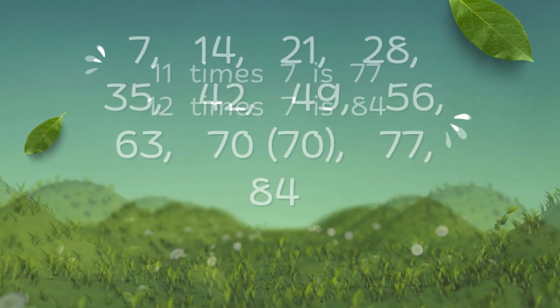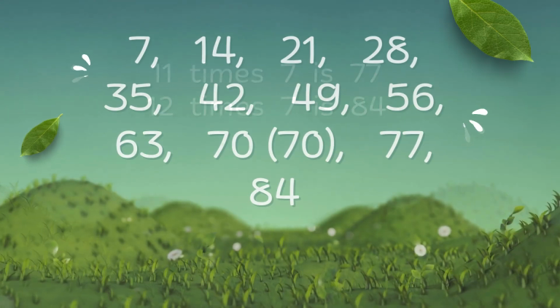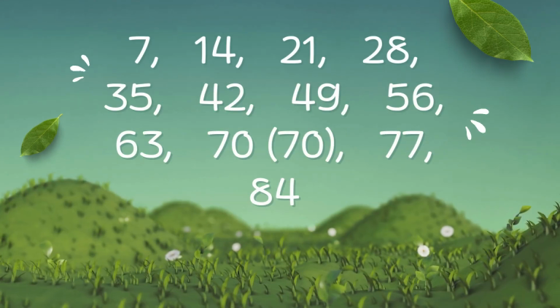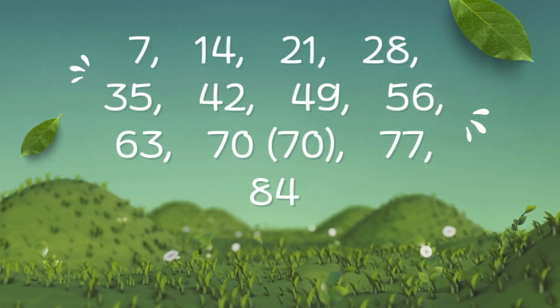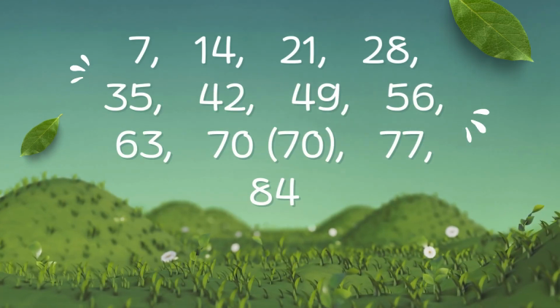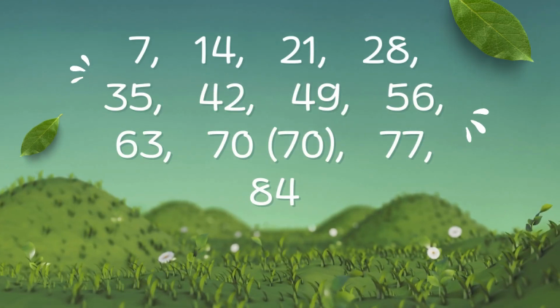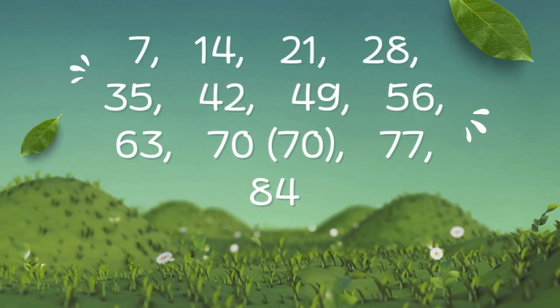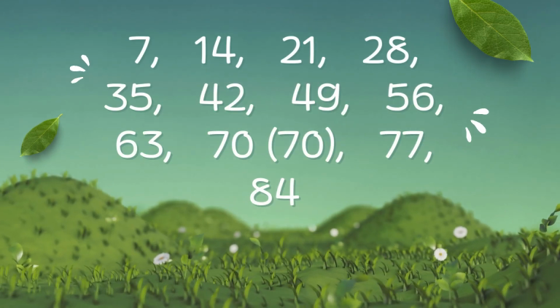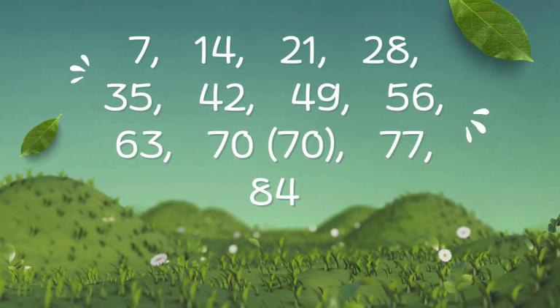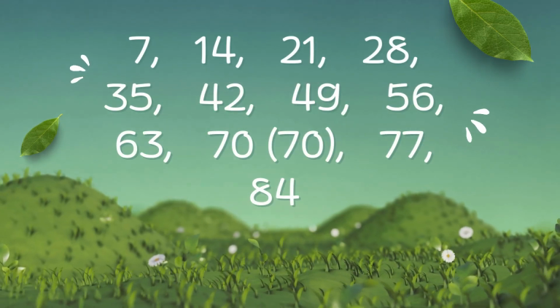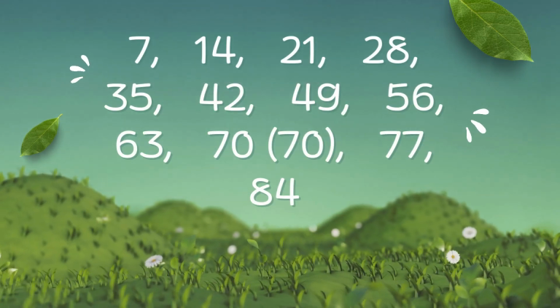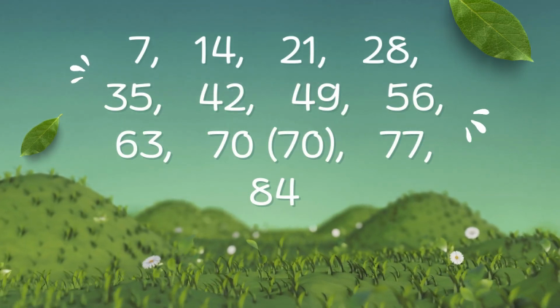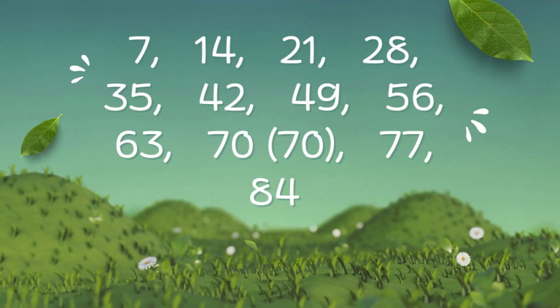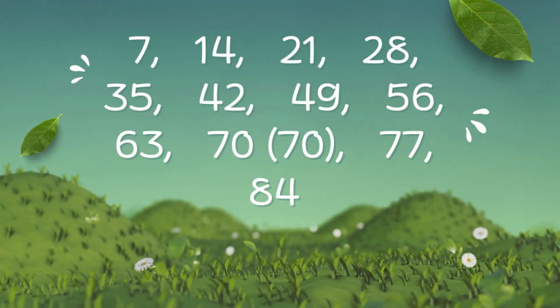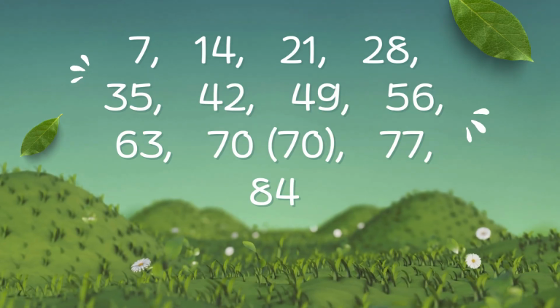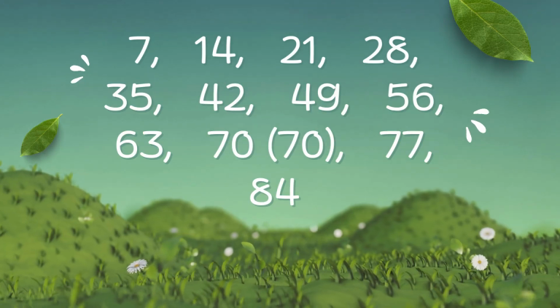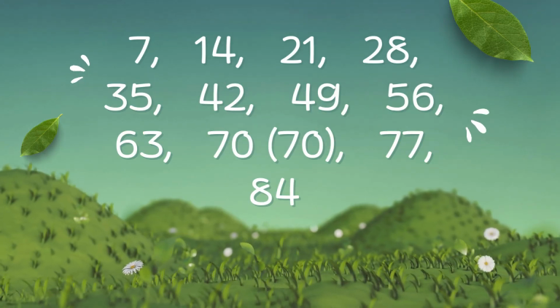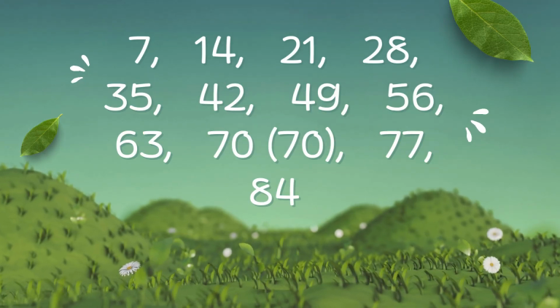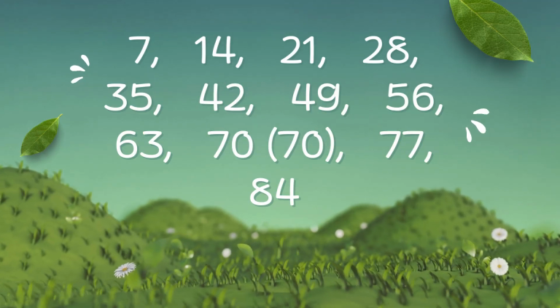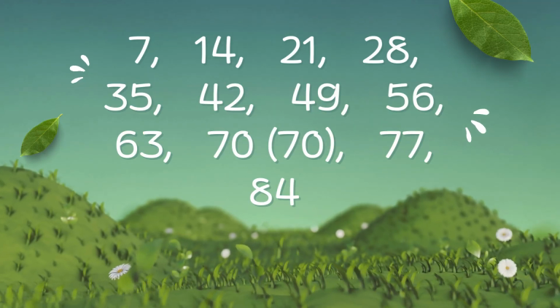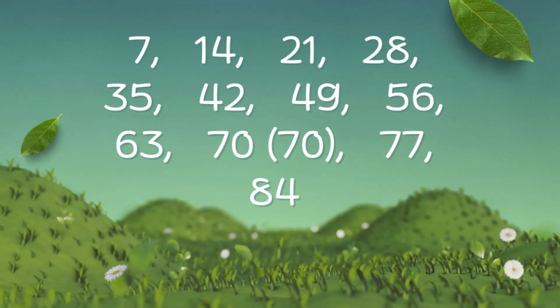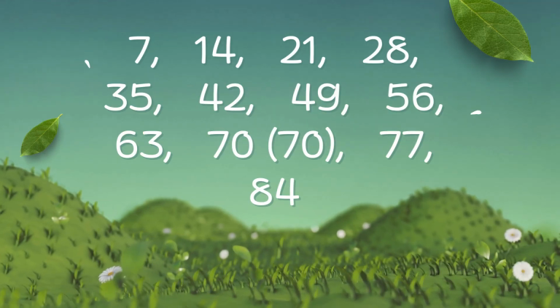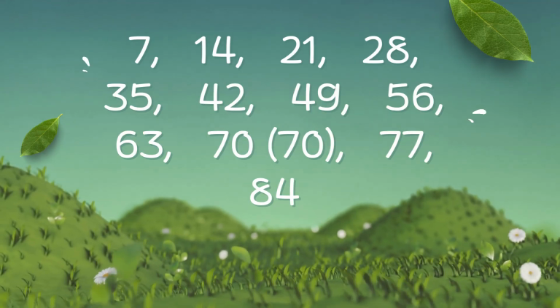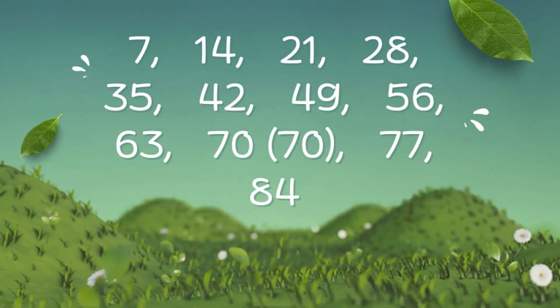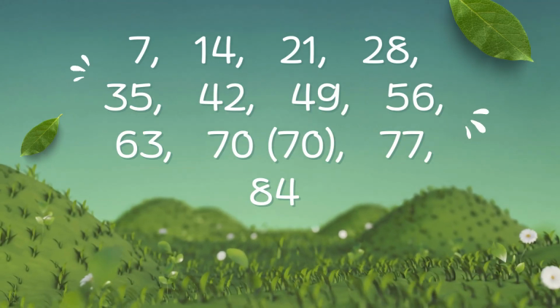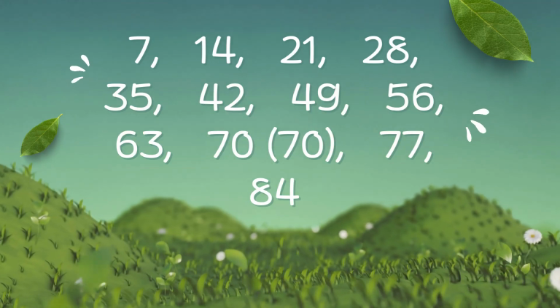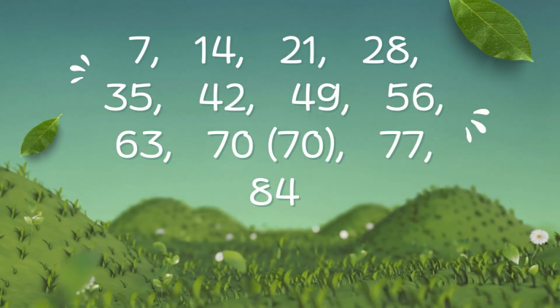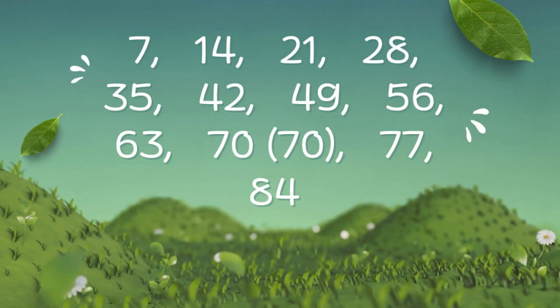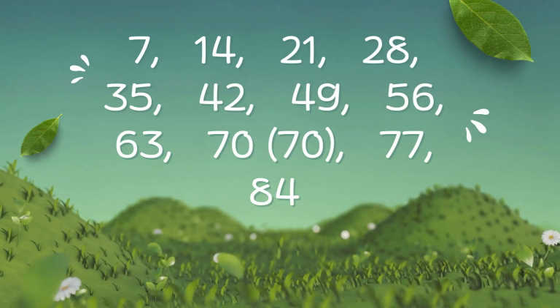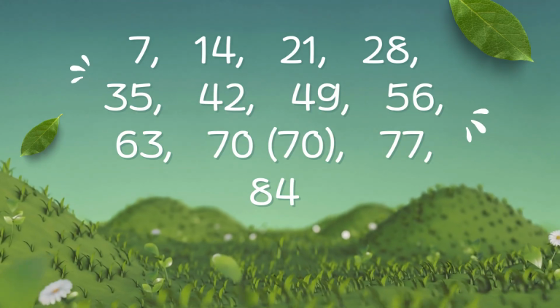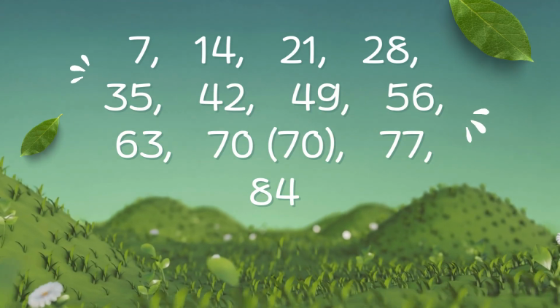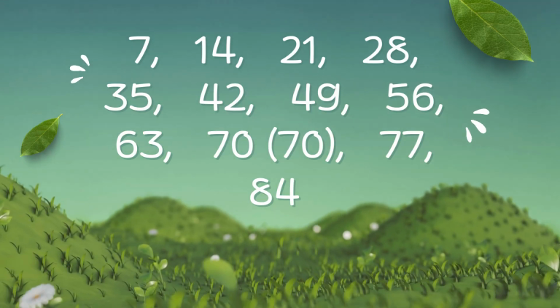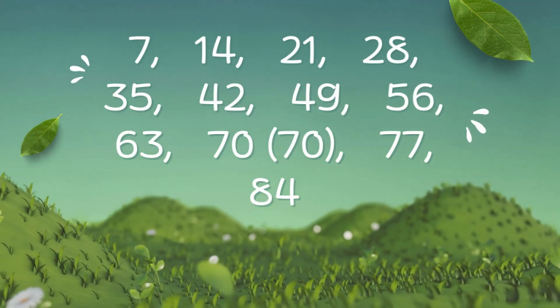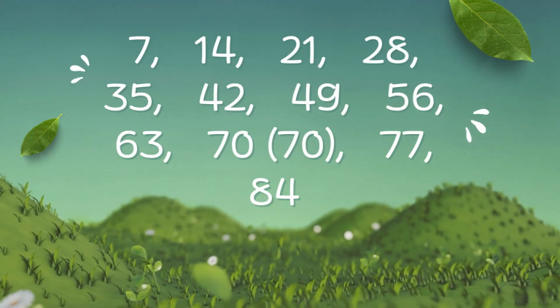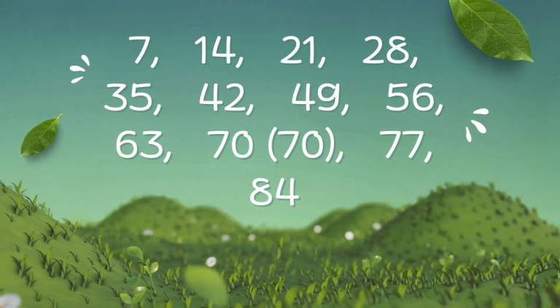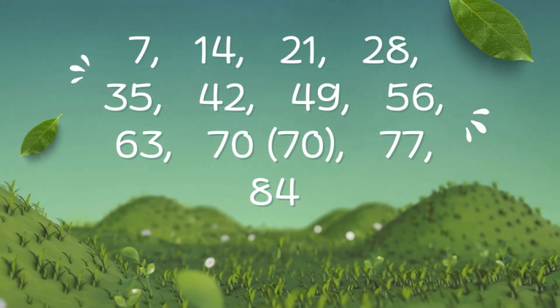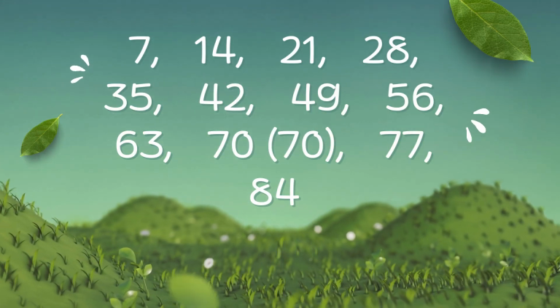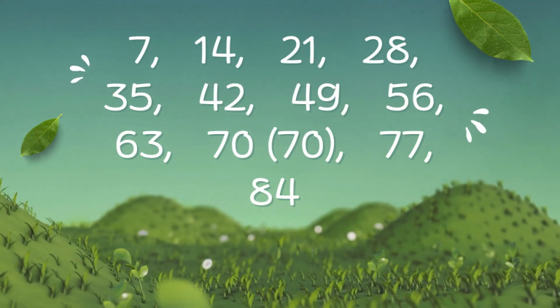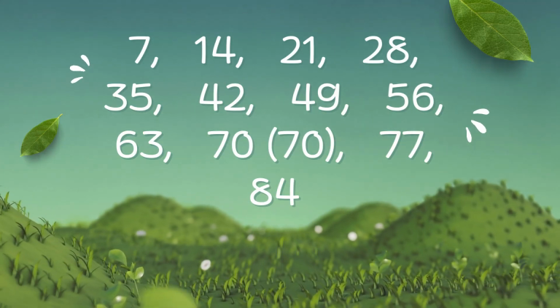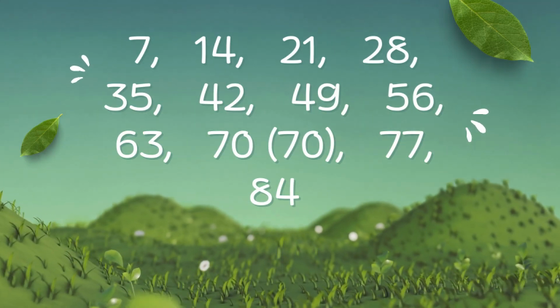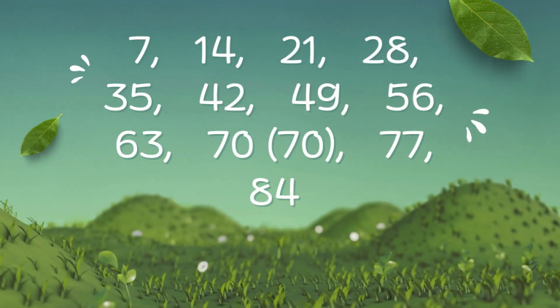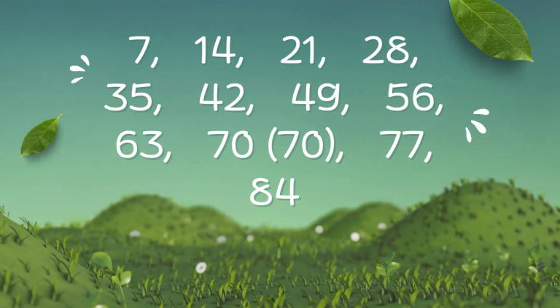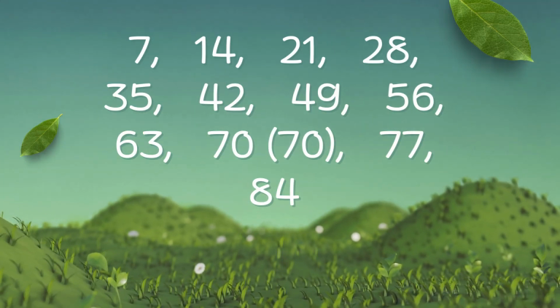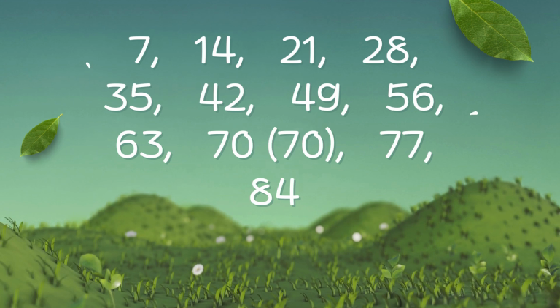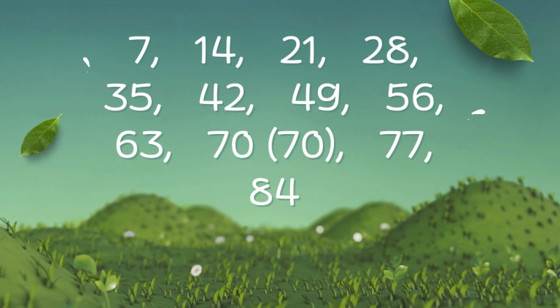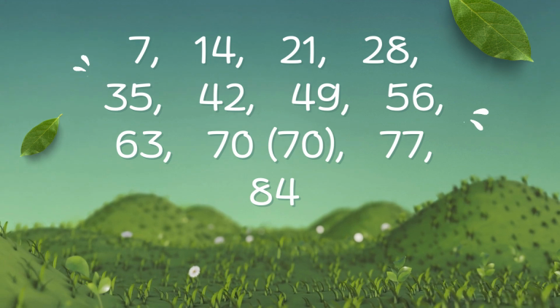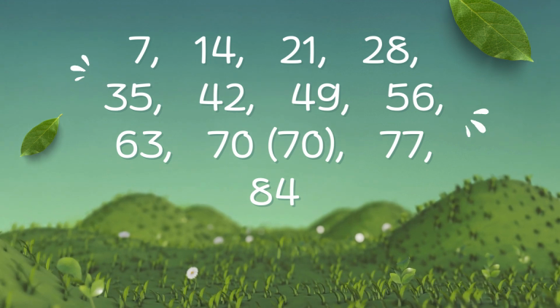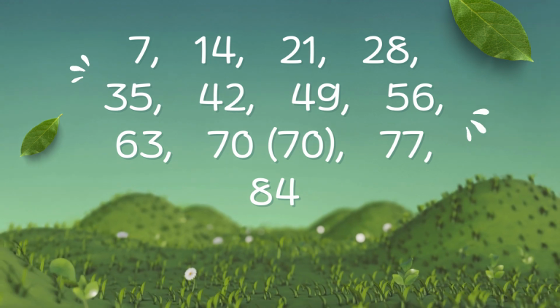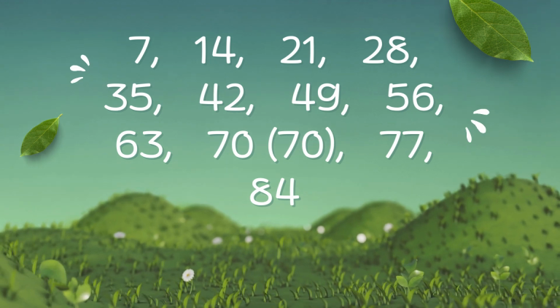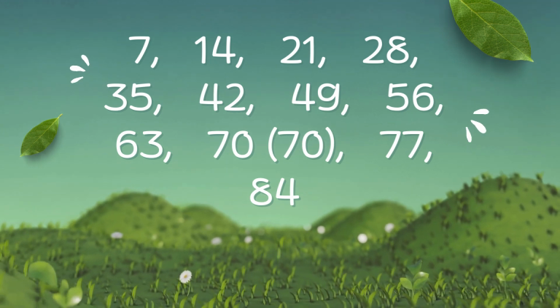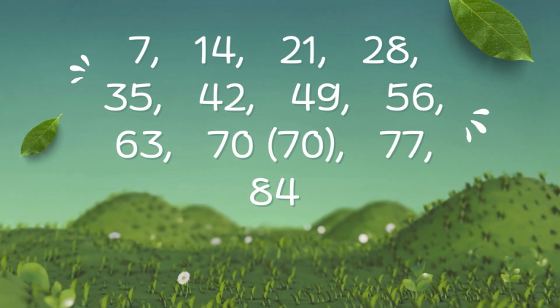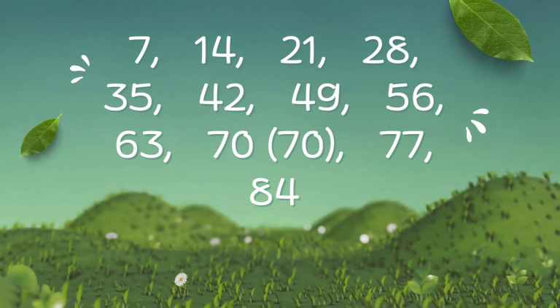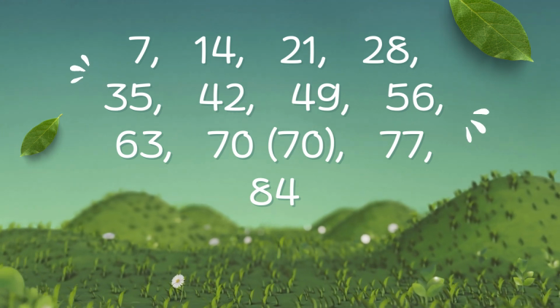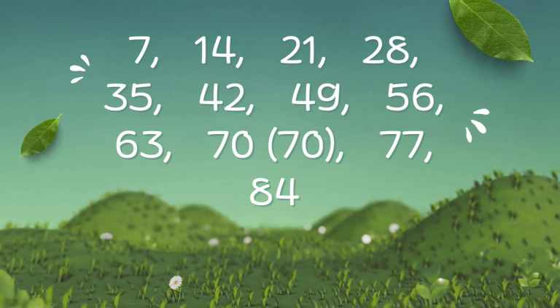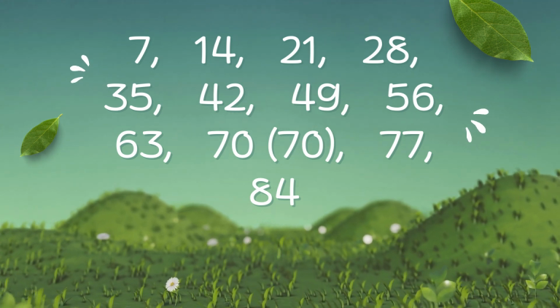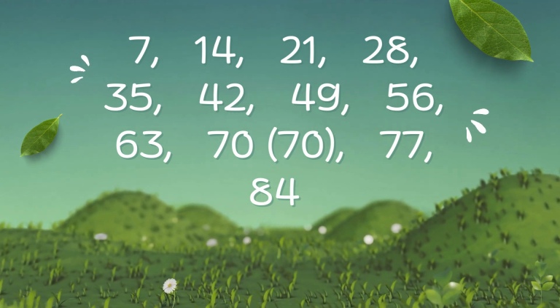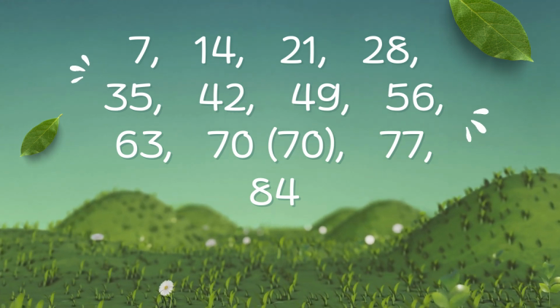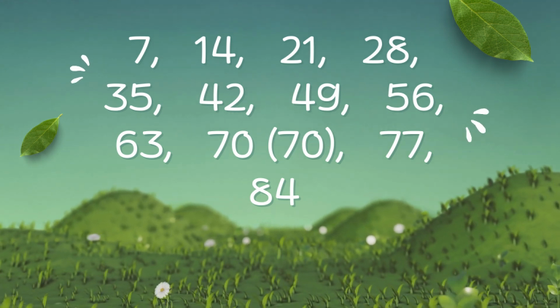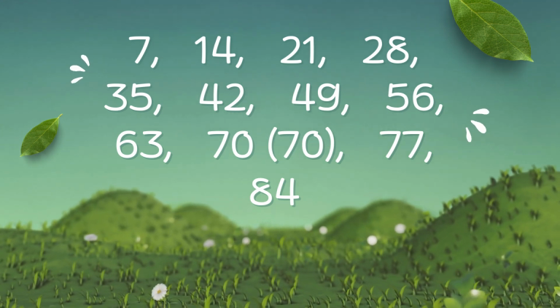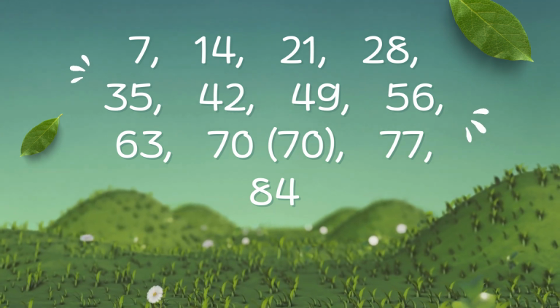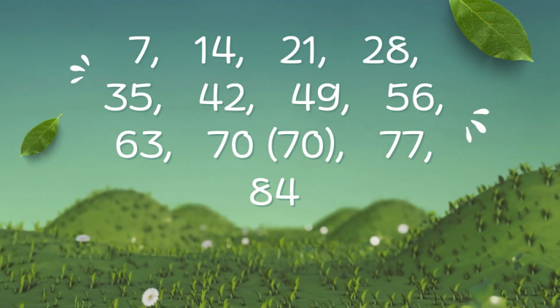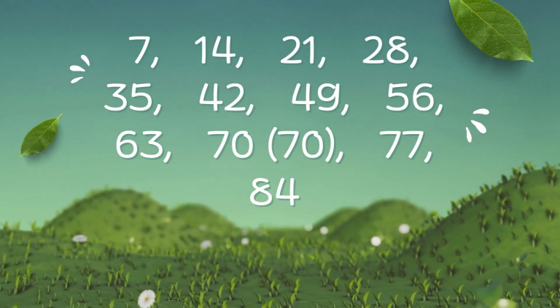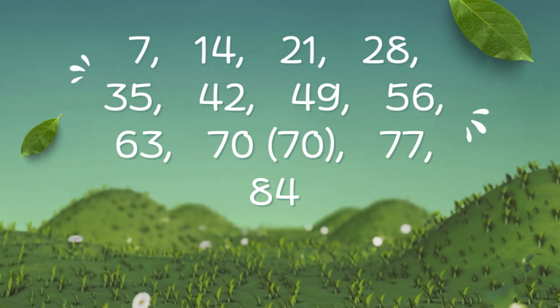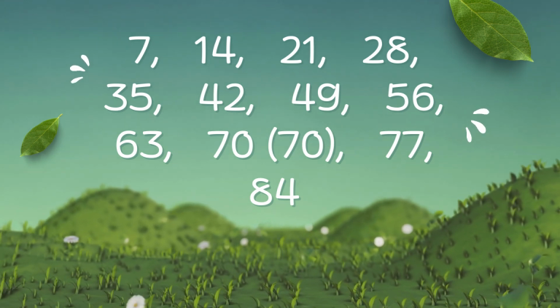7, 14, 21, 28, 35, 42, 49, 56, 63, 70, 77, 84.